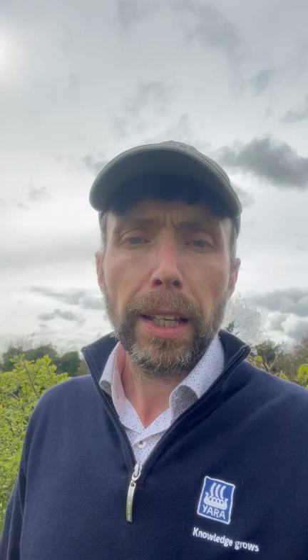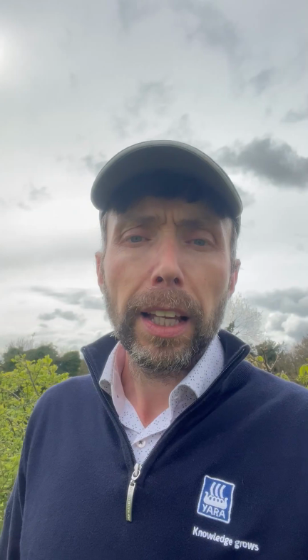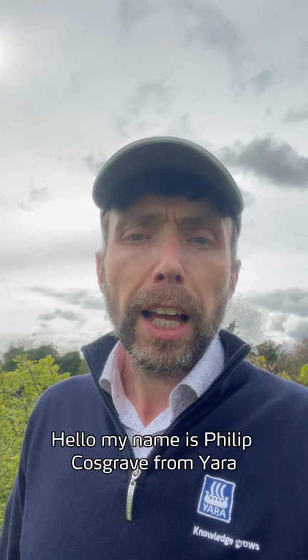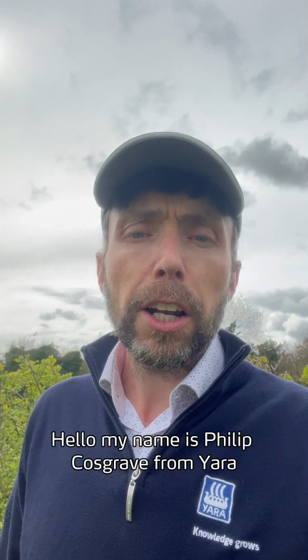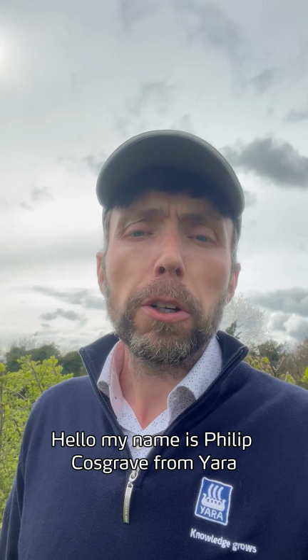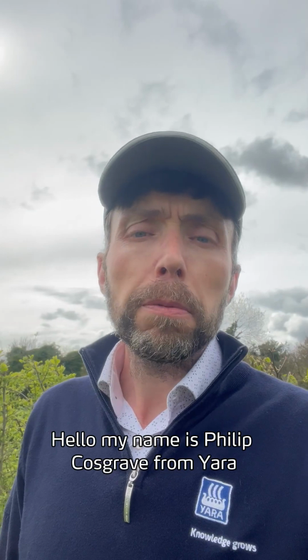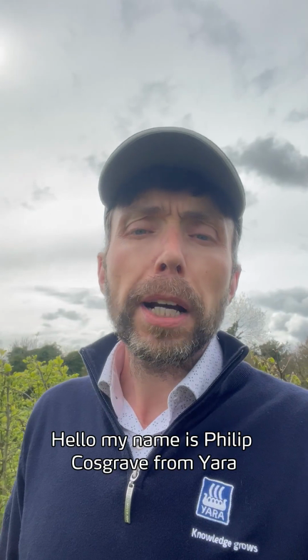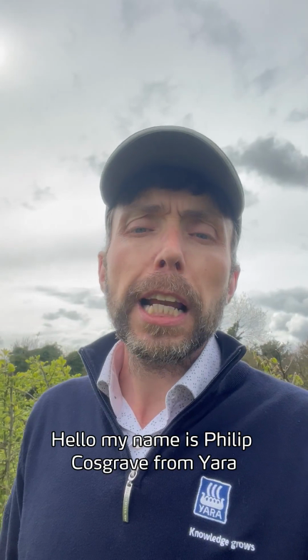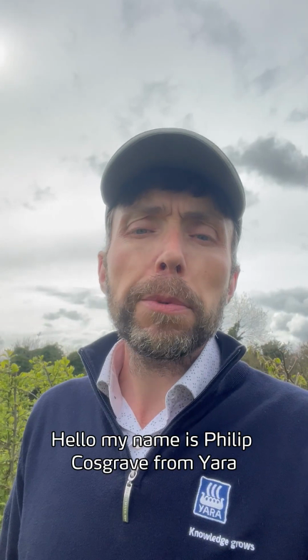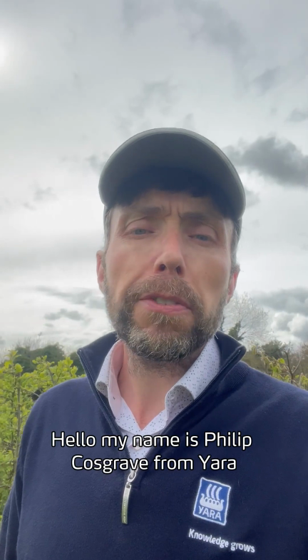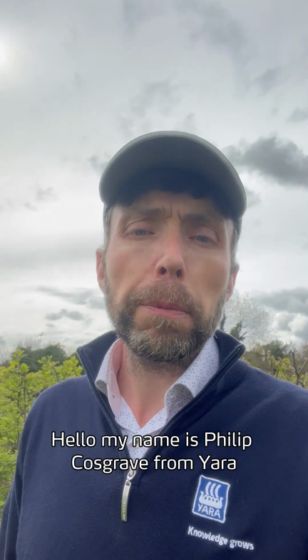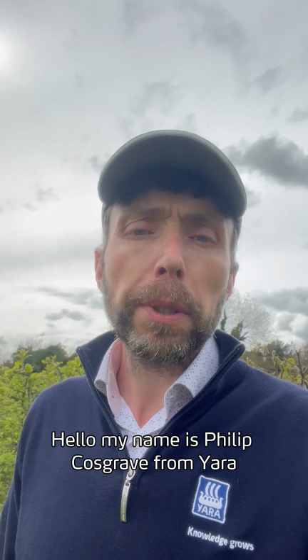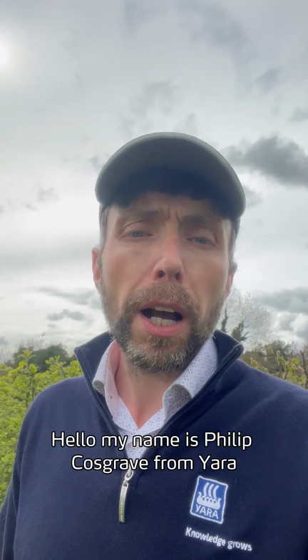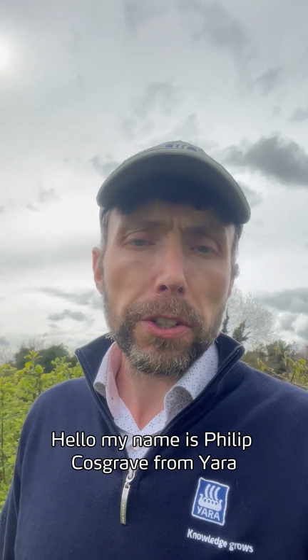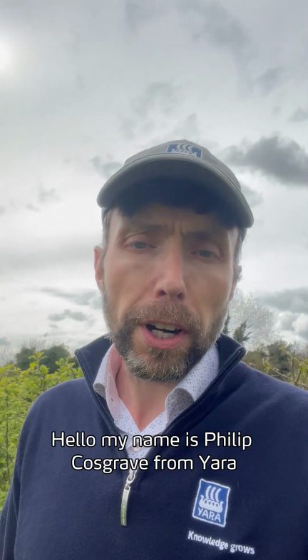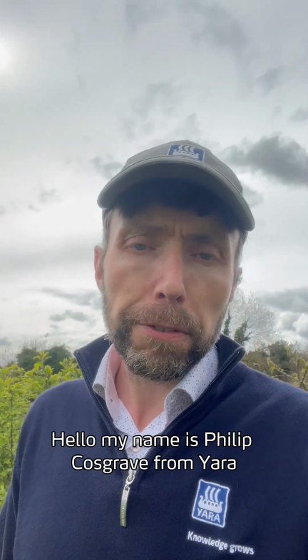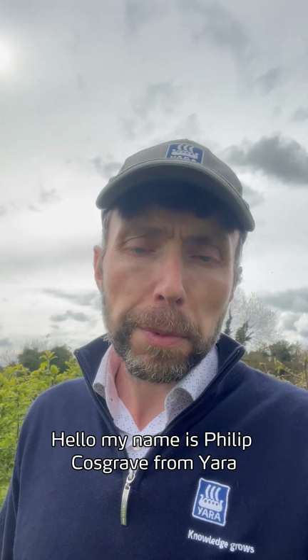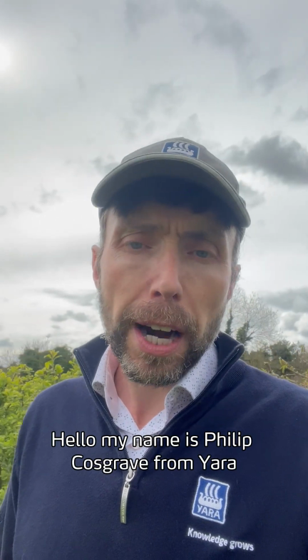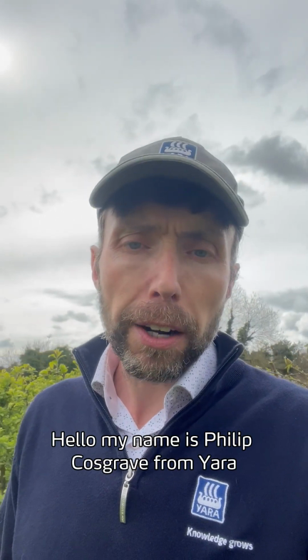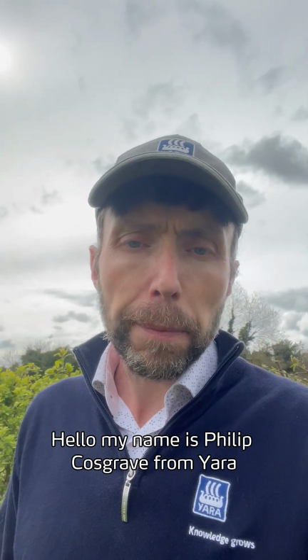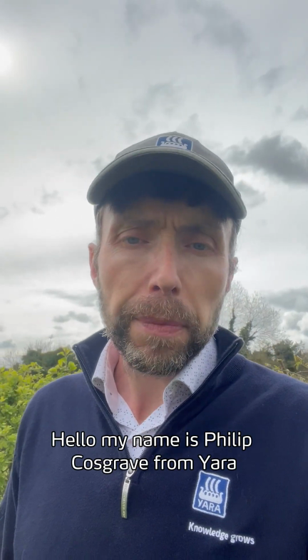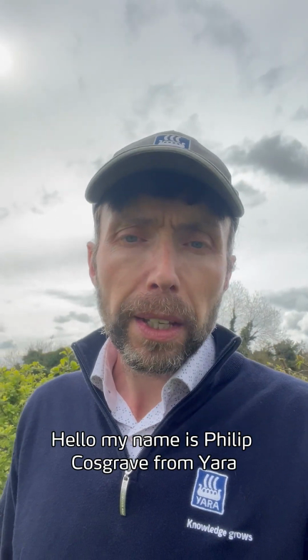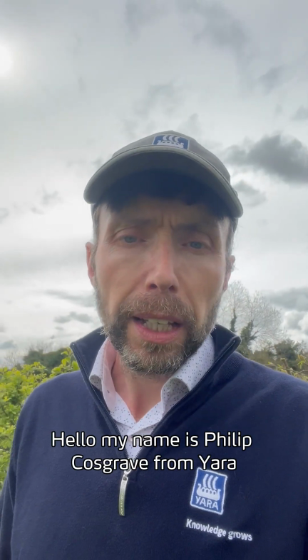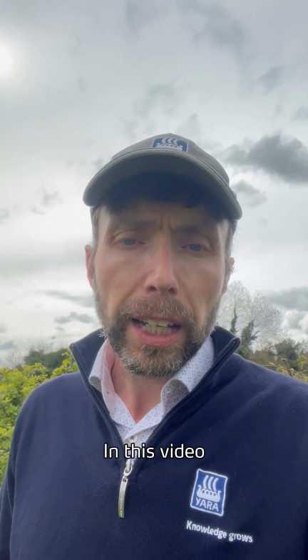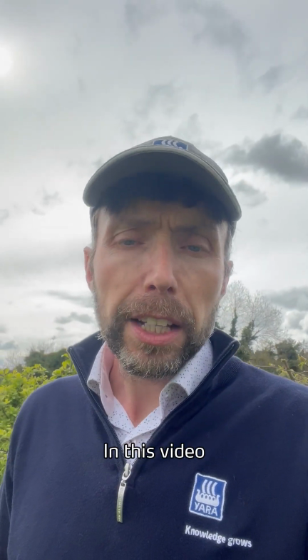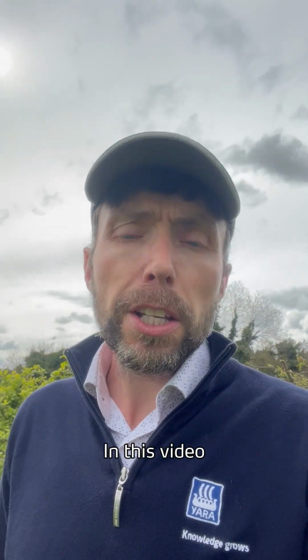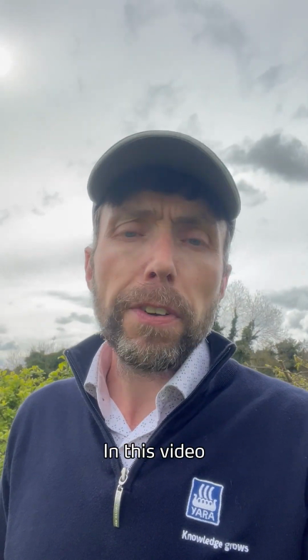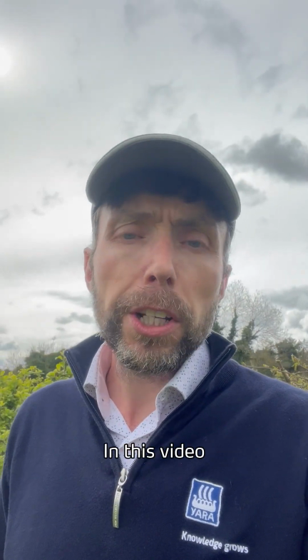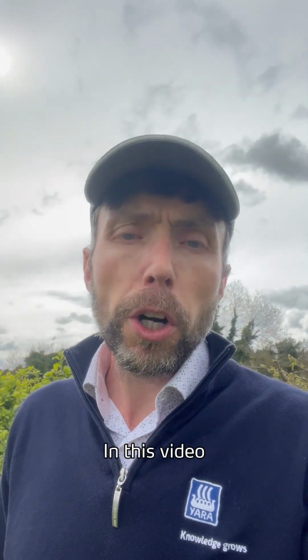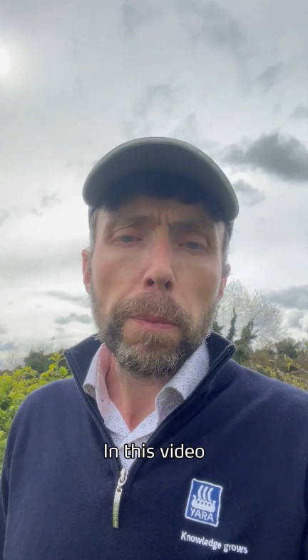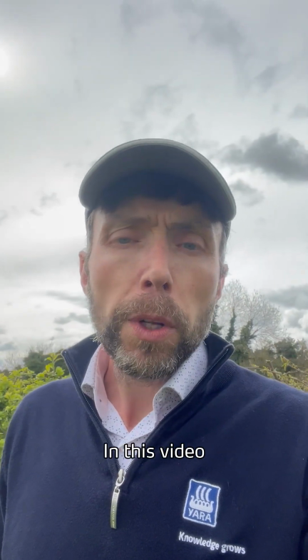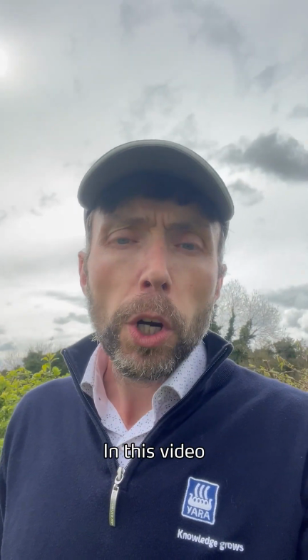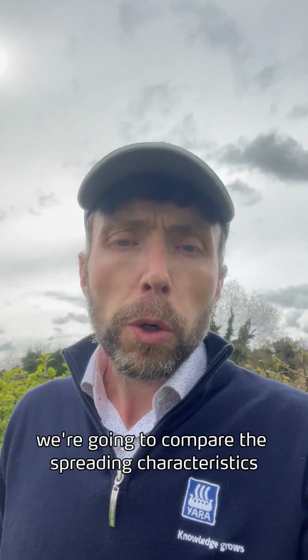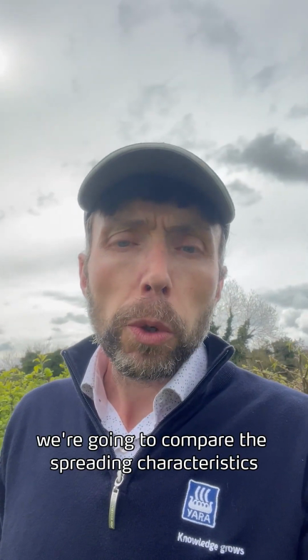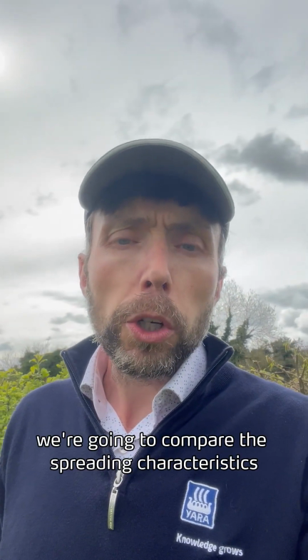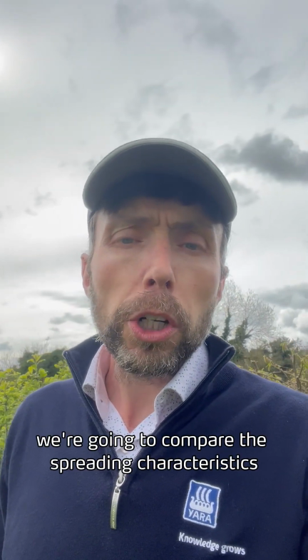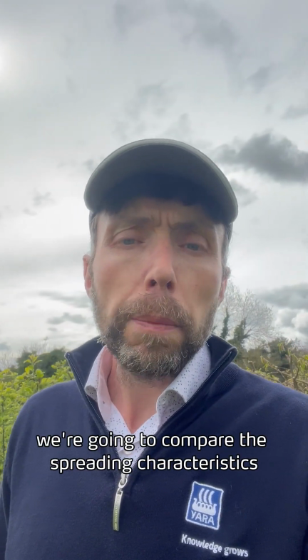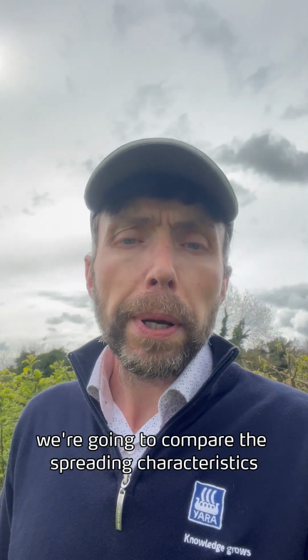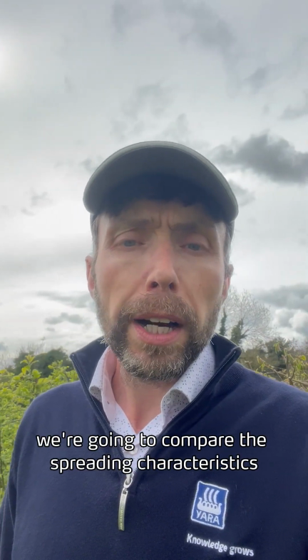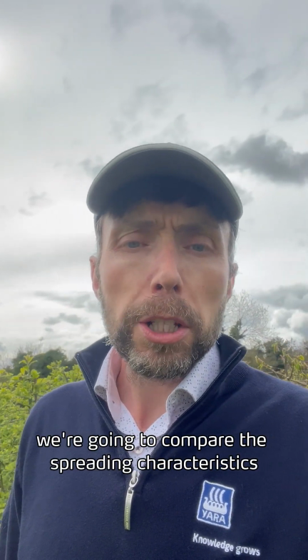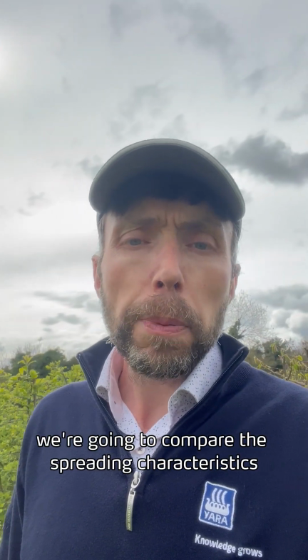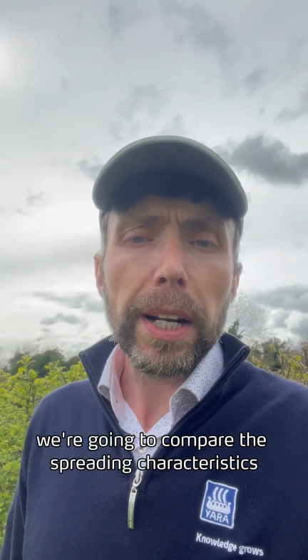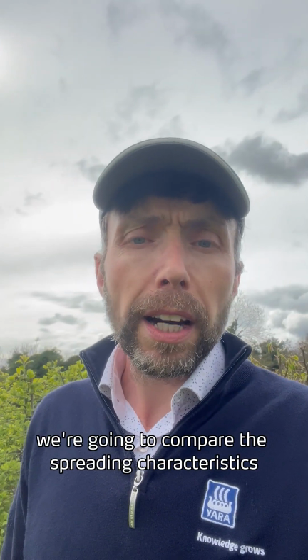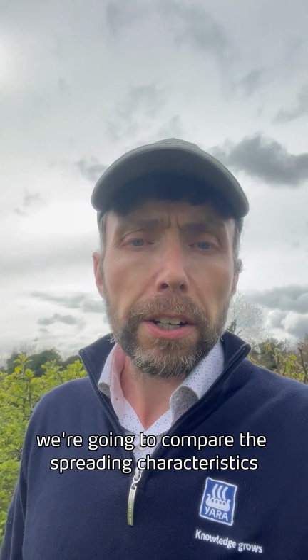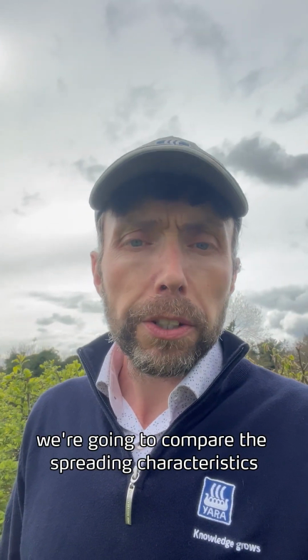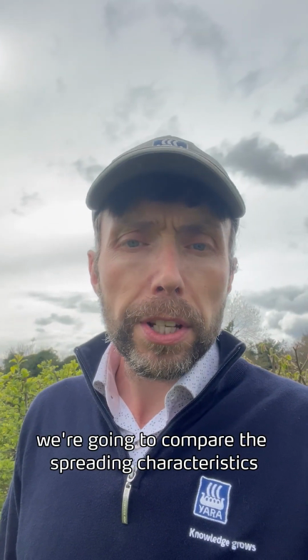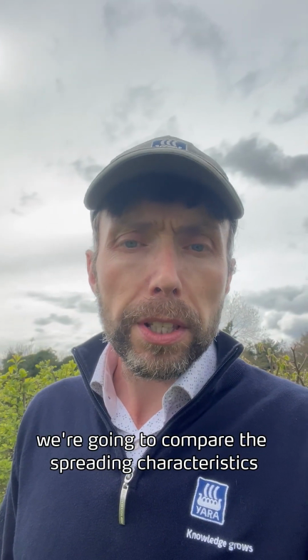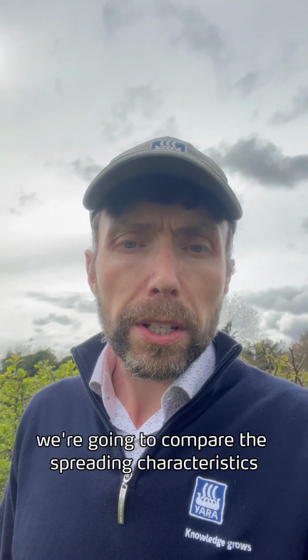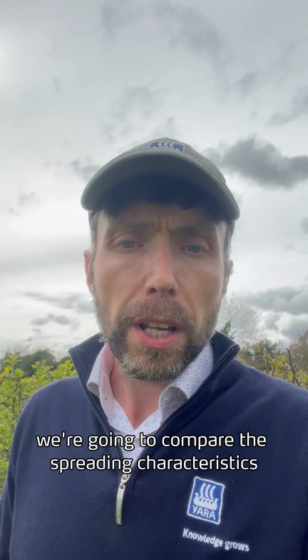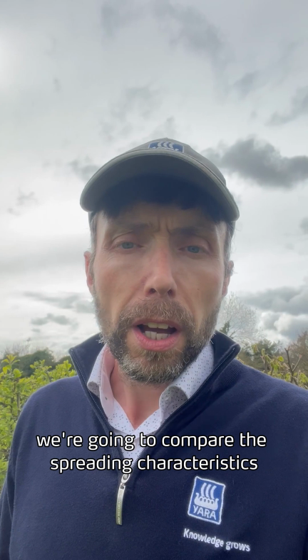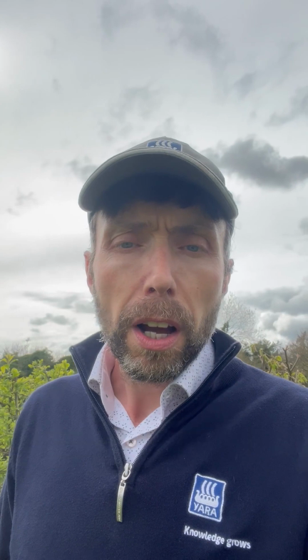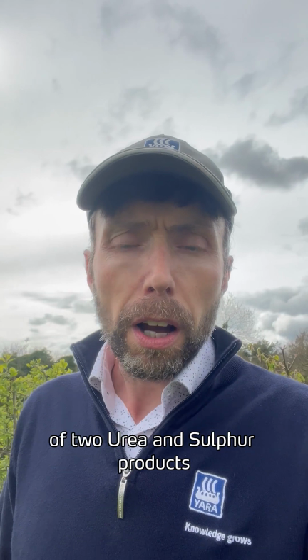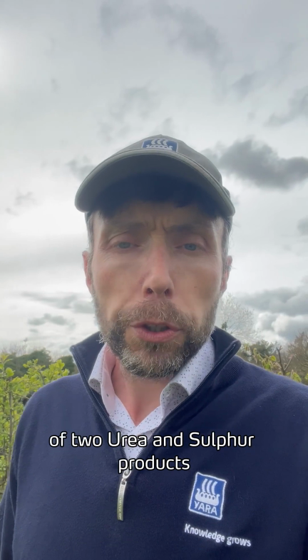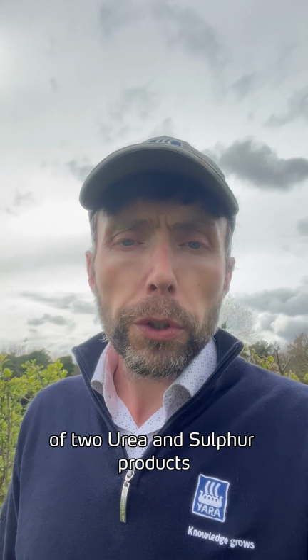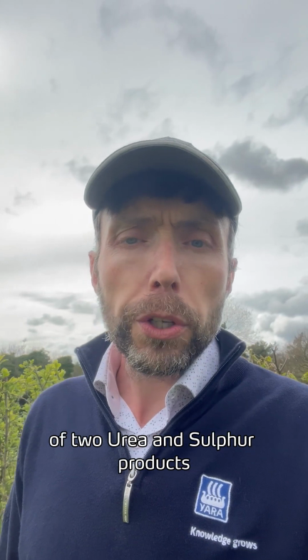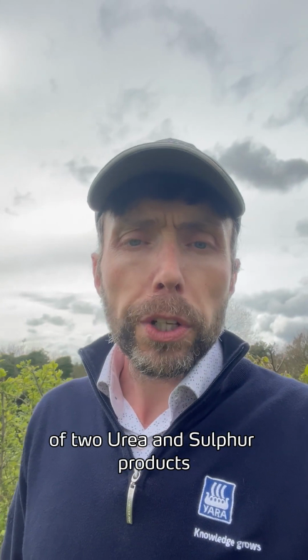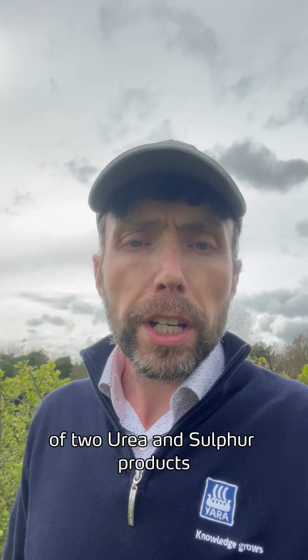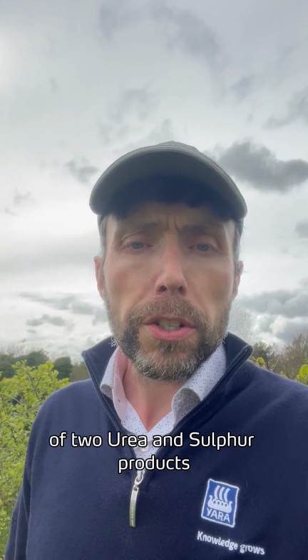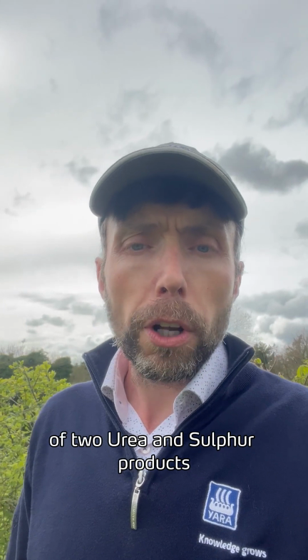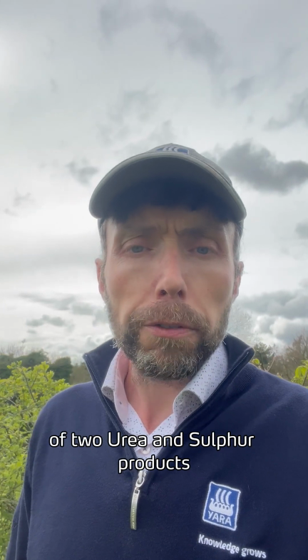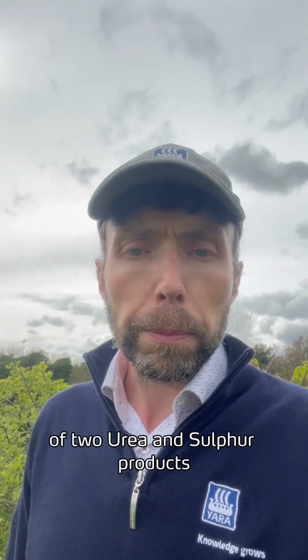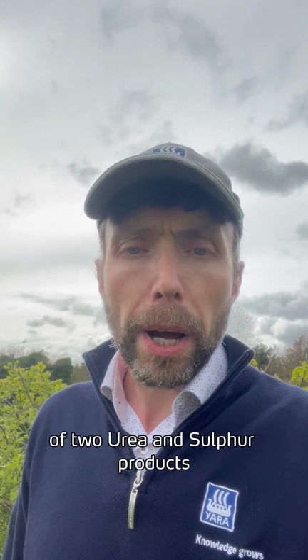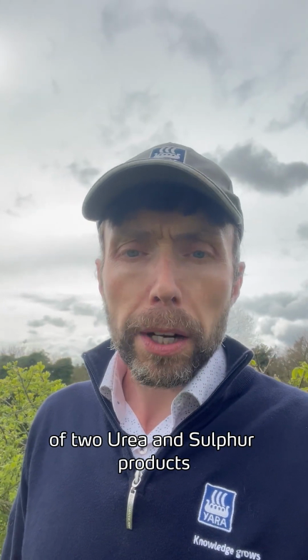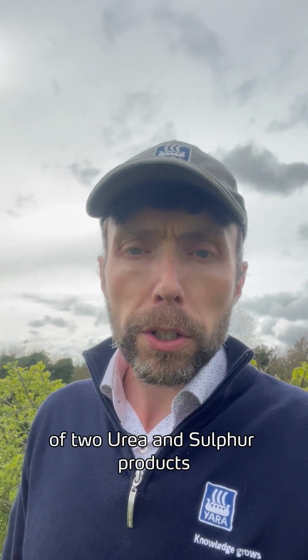Hello, my name is Philip Cosgrave from Yara. In this video, we're going to compare the spreading characteristics of two urea and sulfur products.